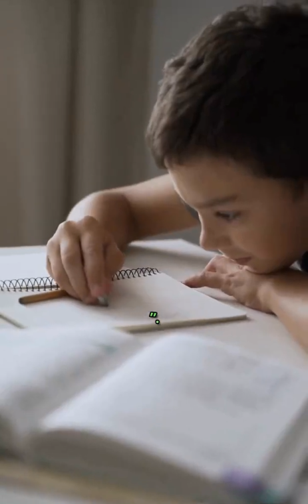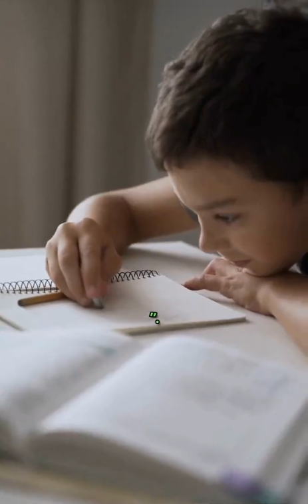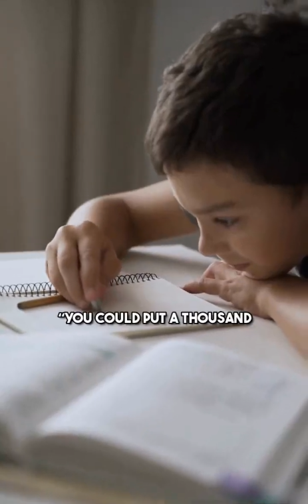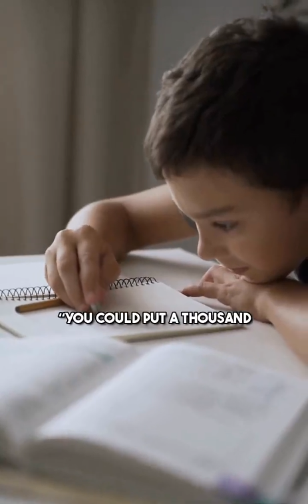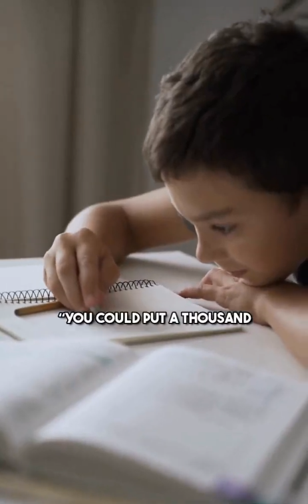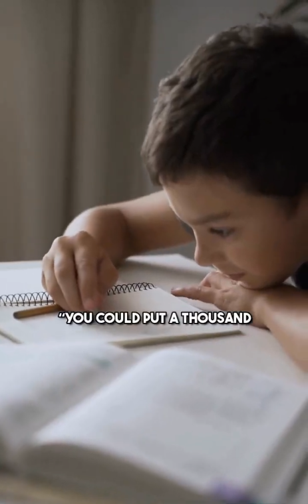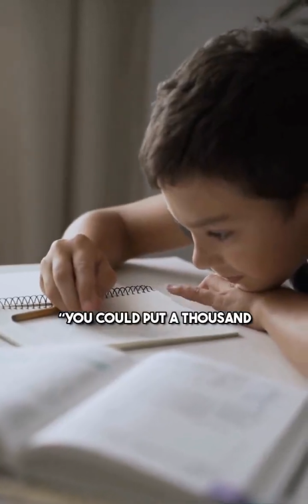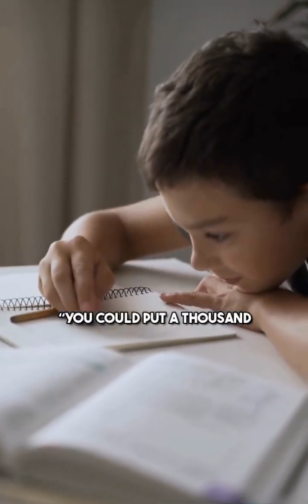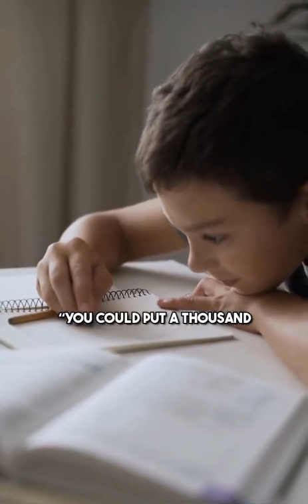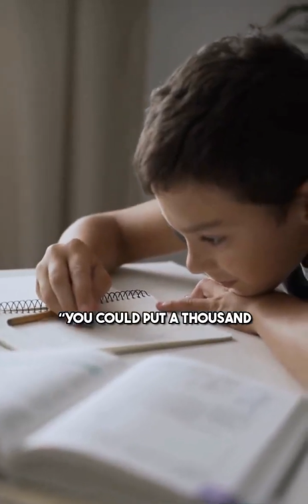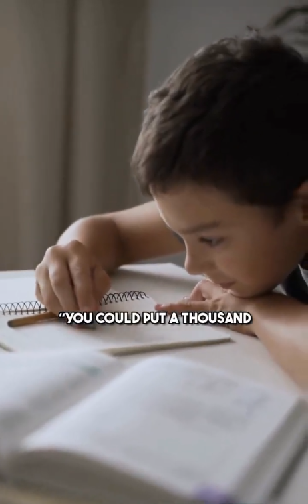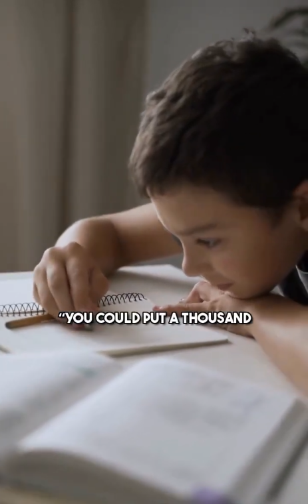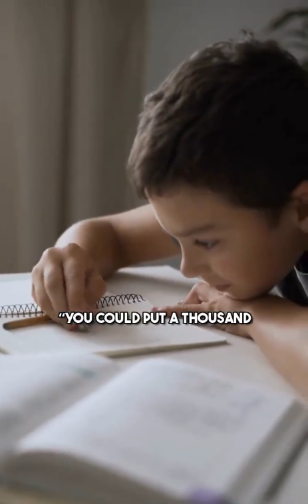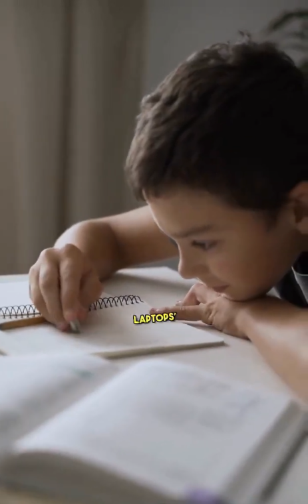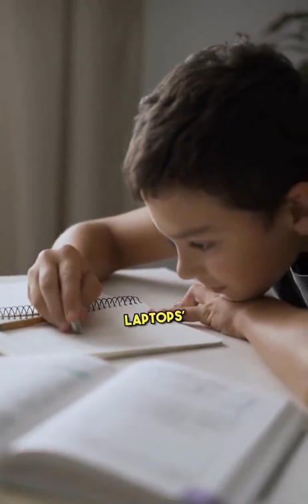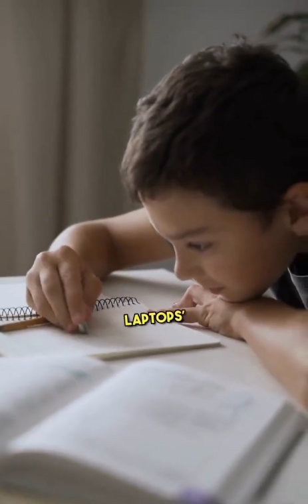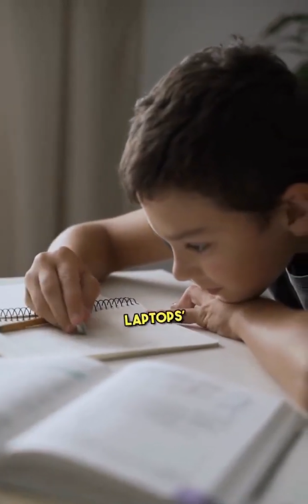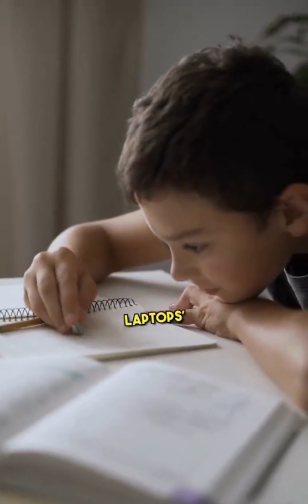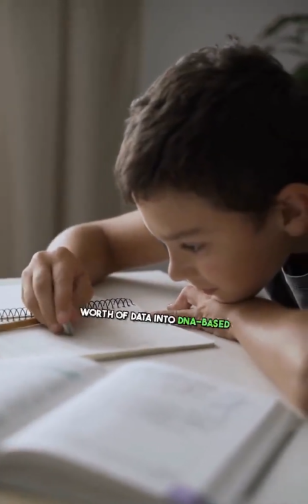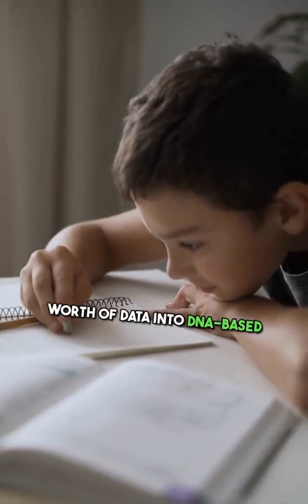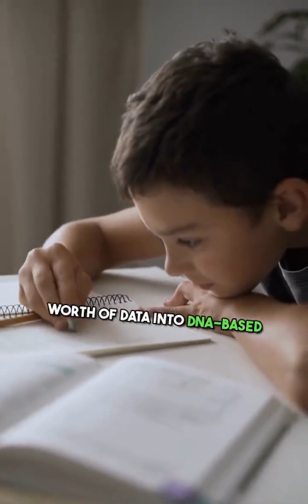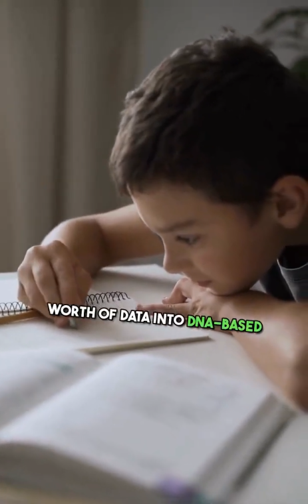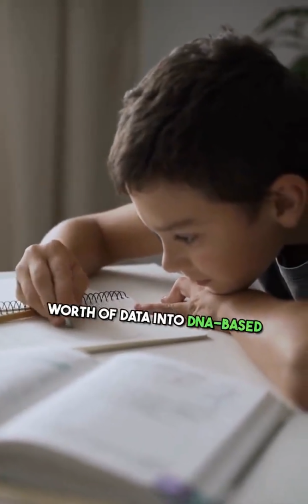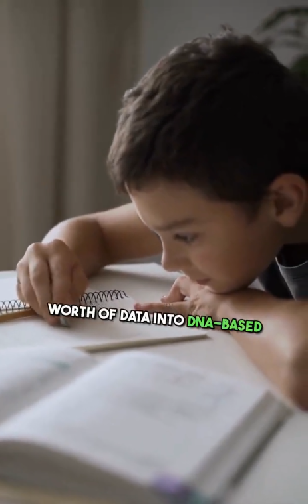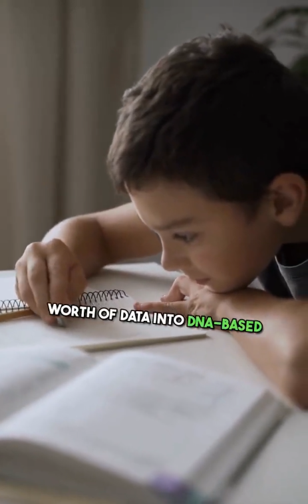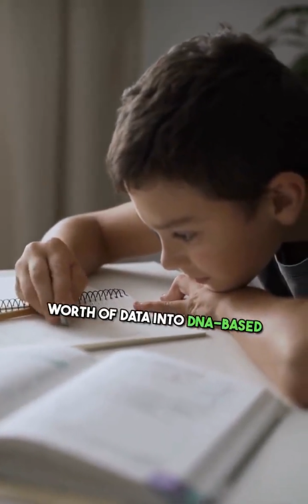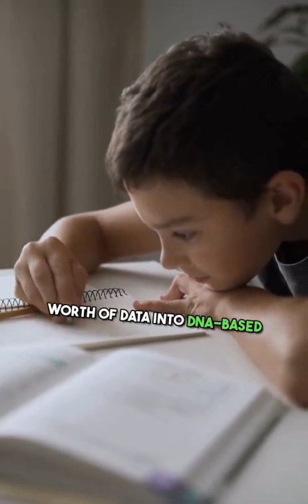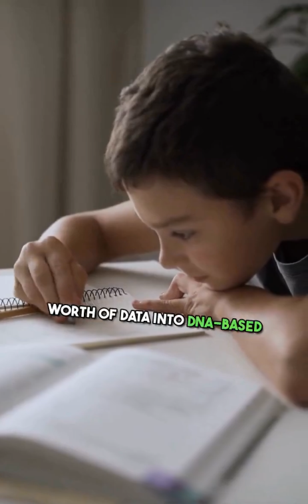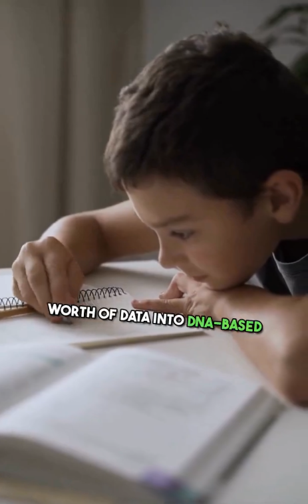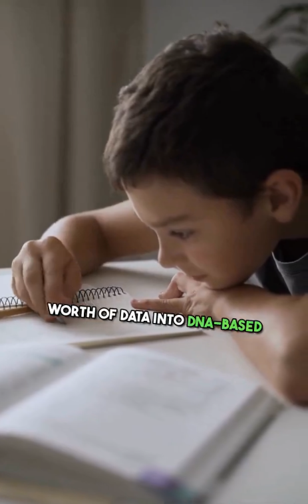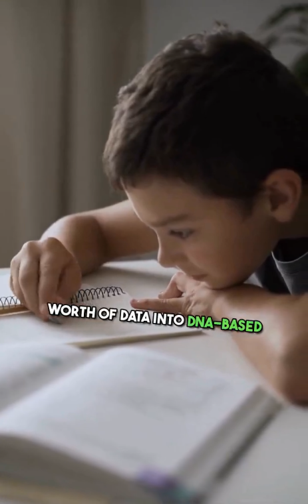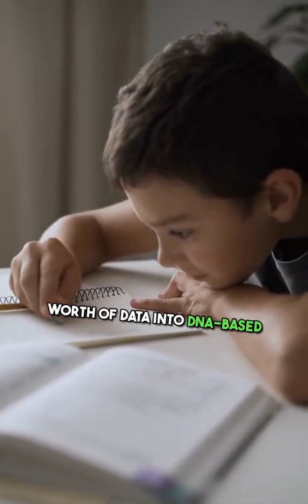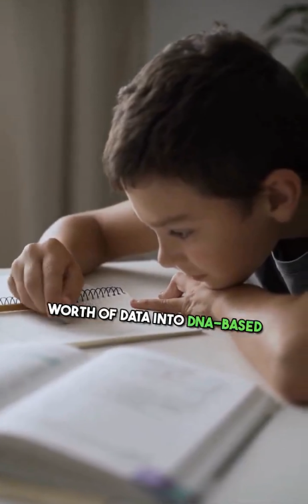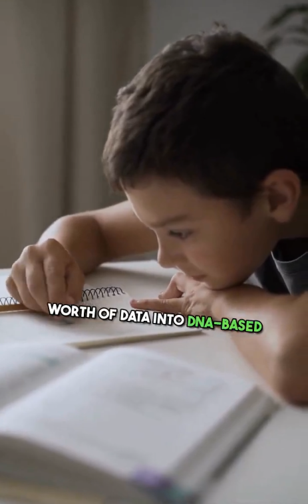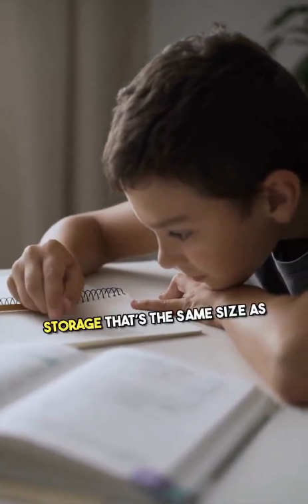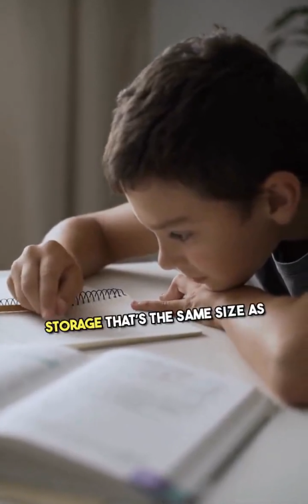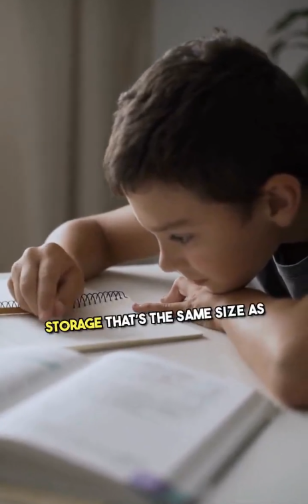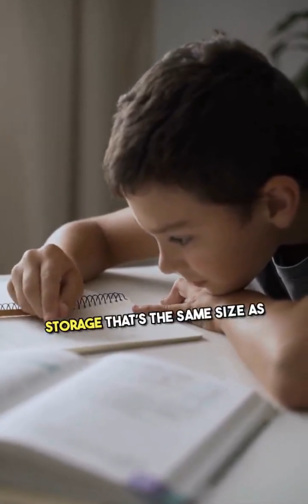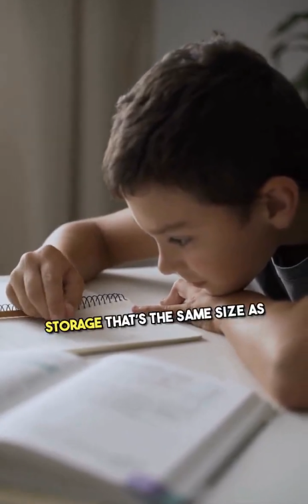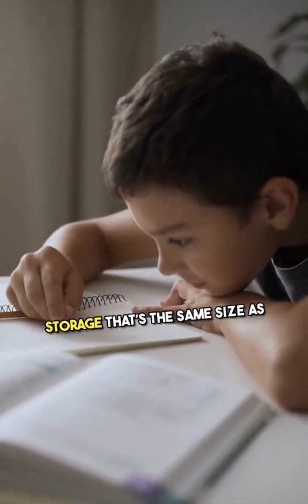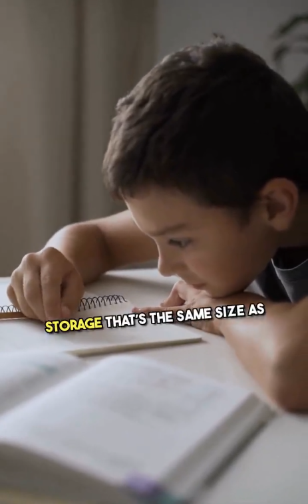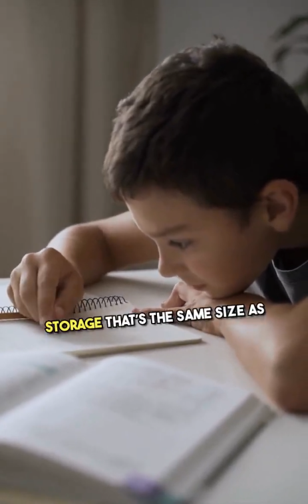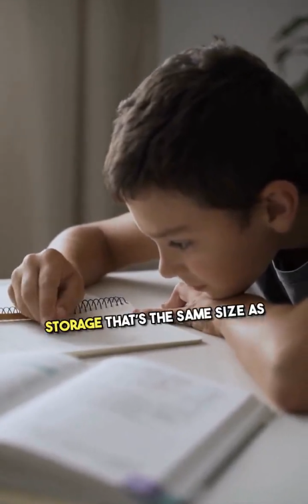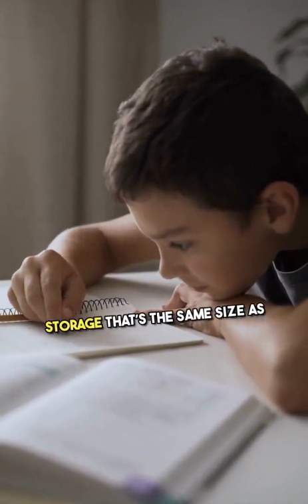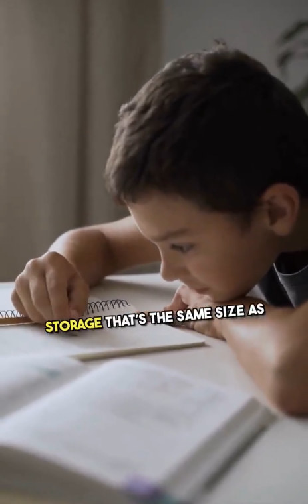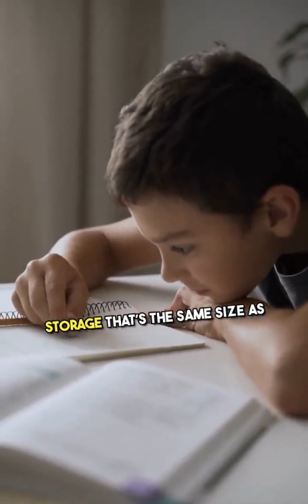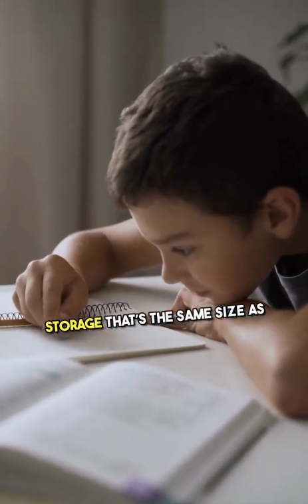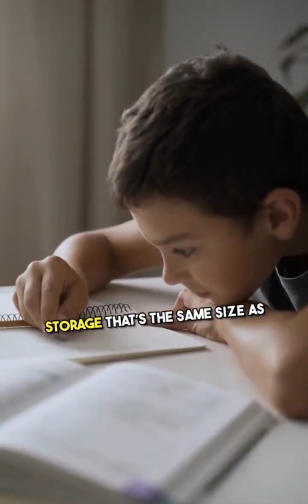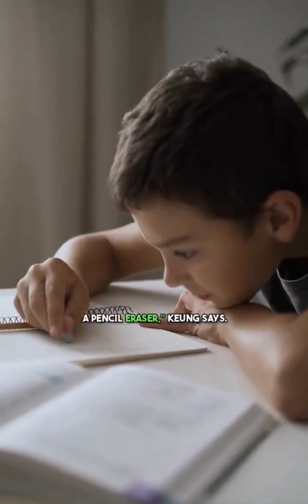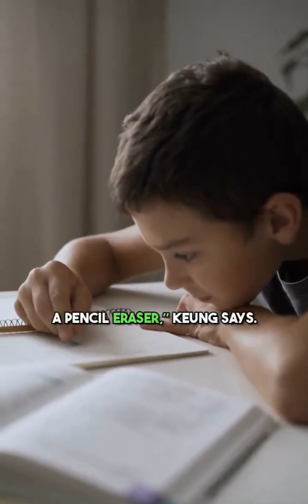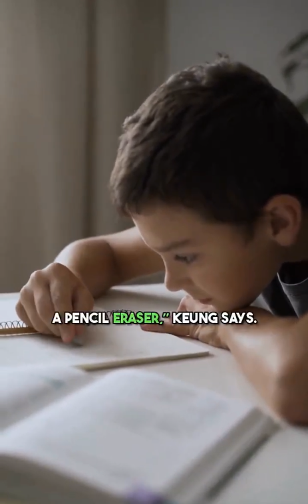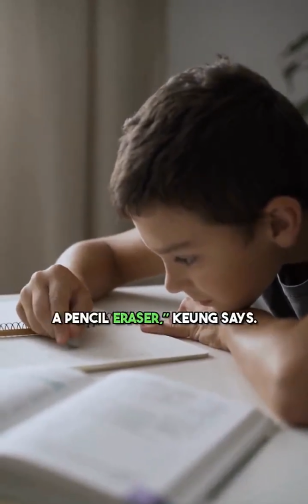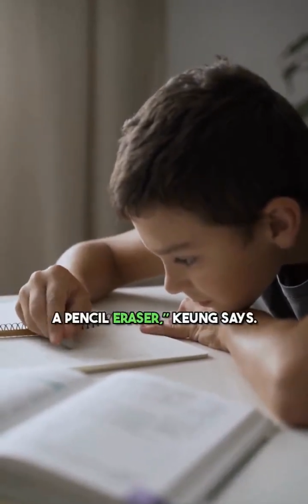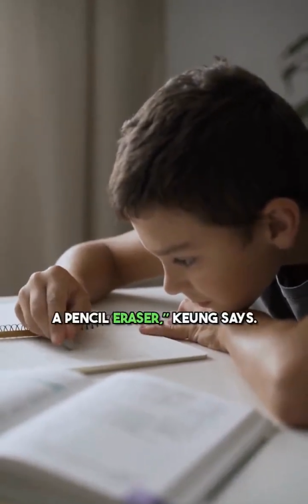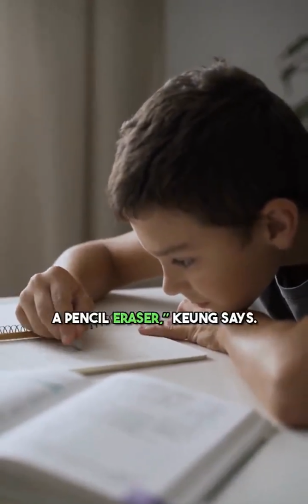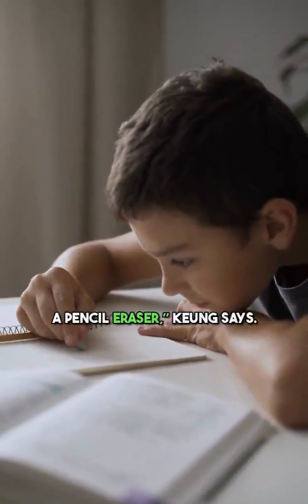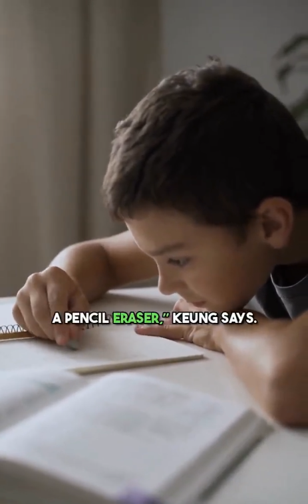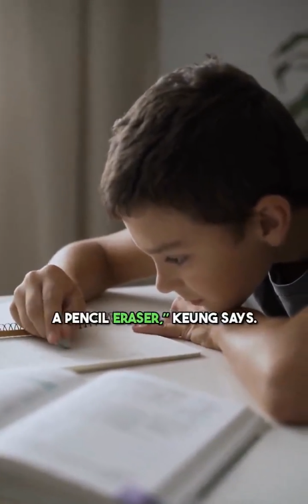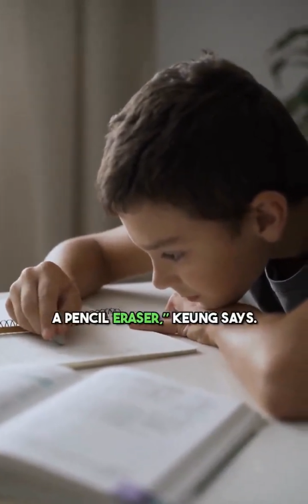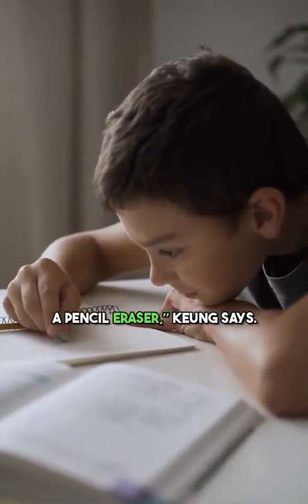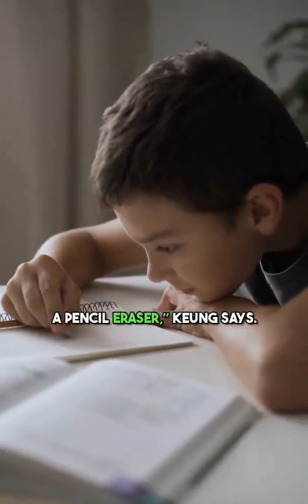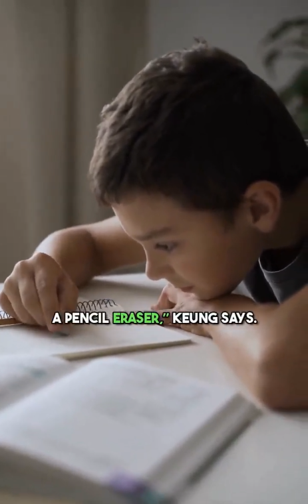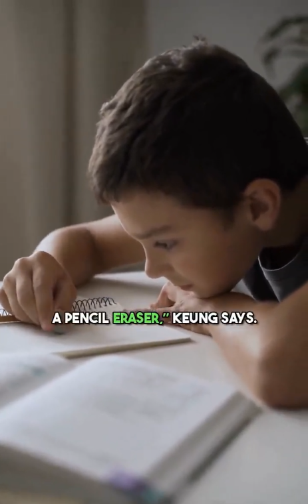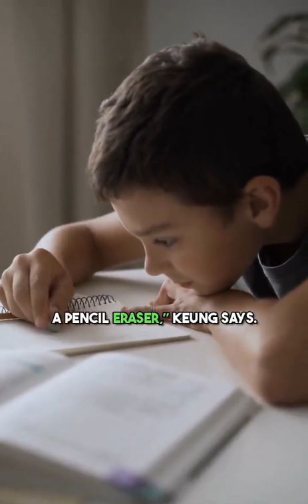You could put a thousand laptops' worth of data into DNA-based storage that's the same size as a pencil eraser, Kyung says.